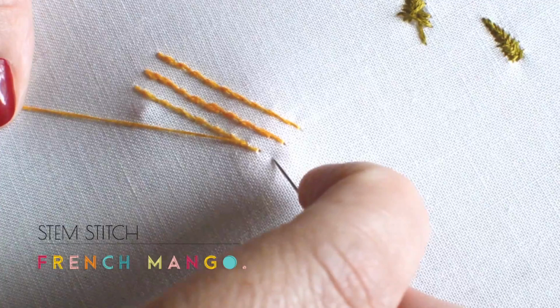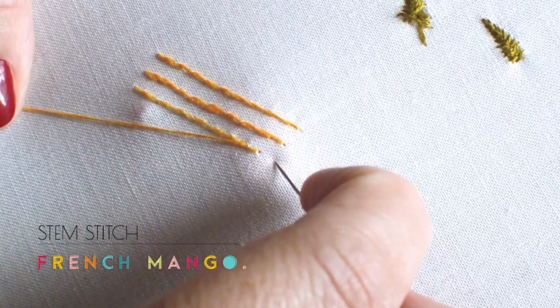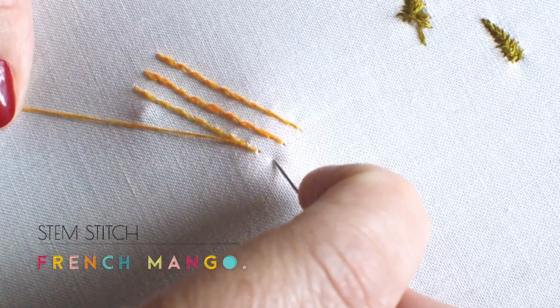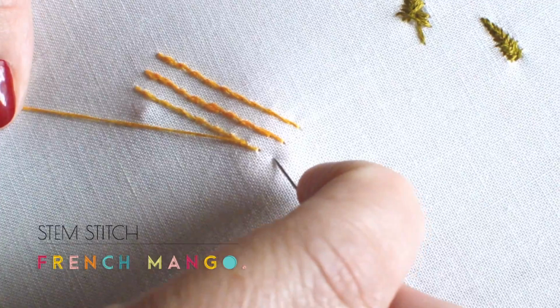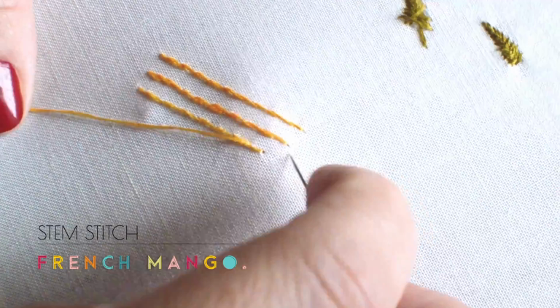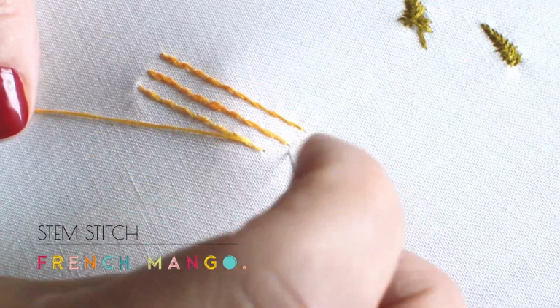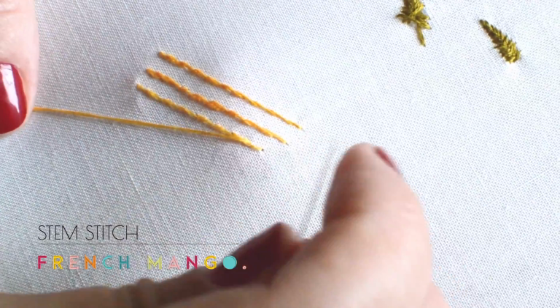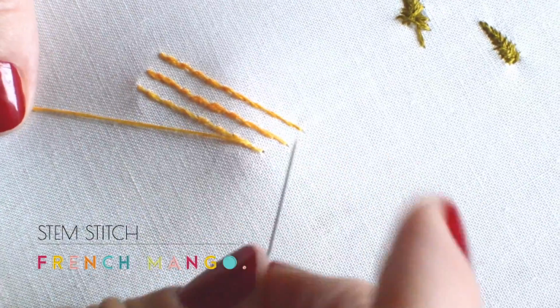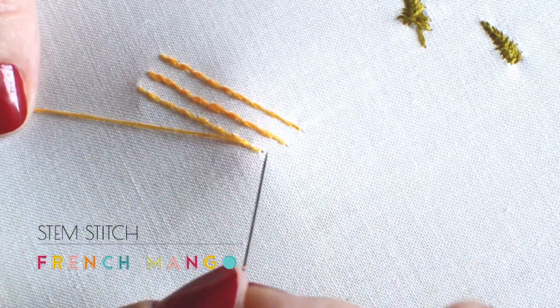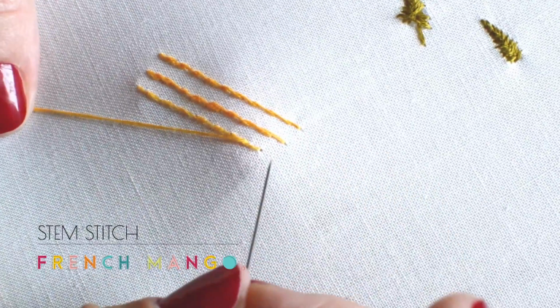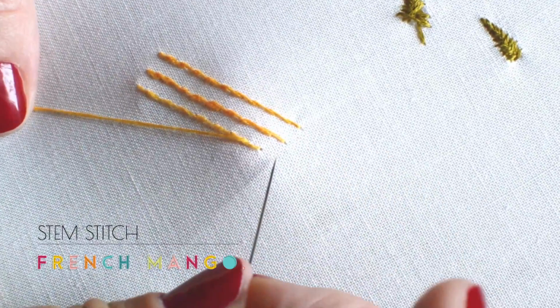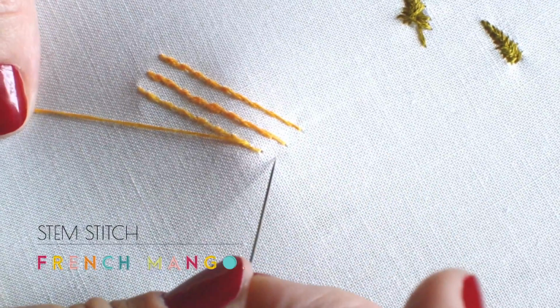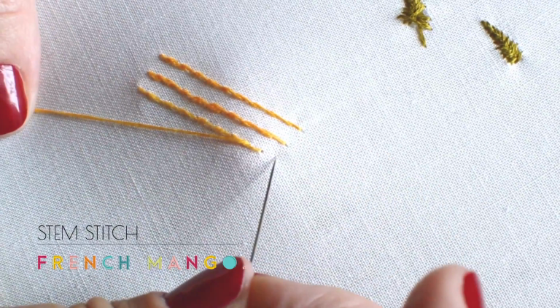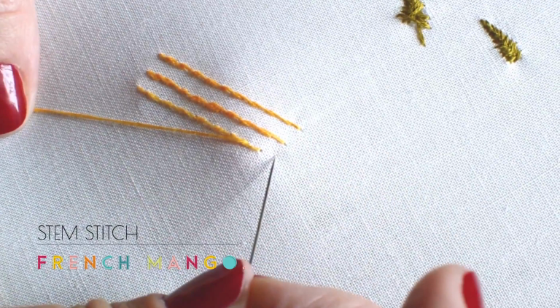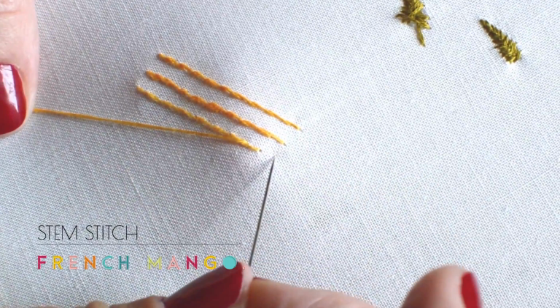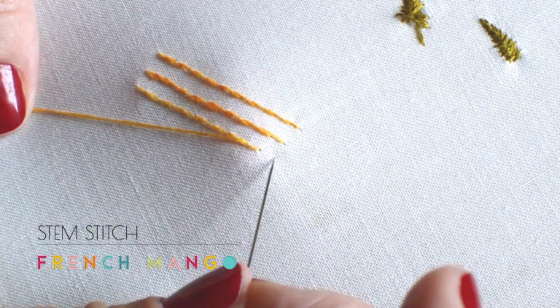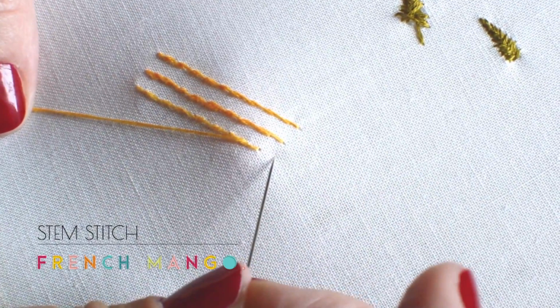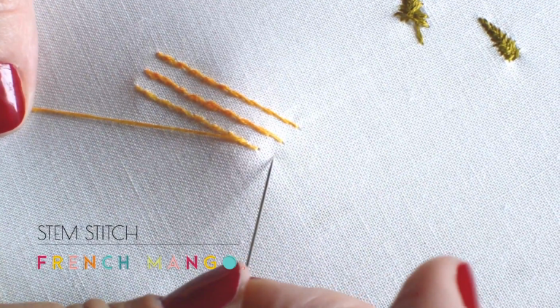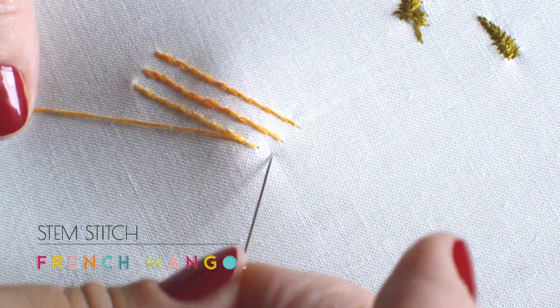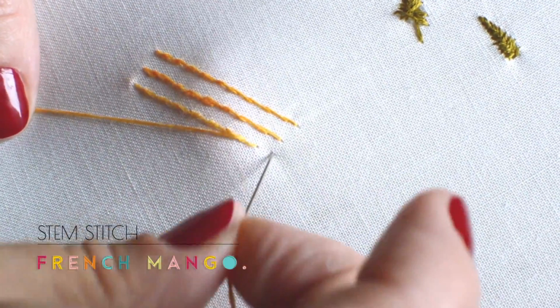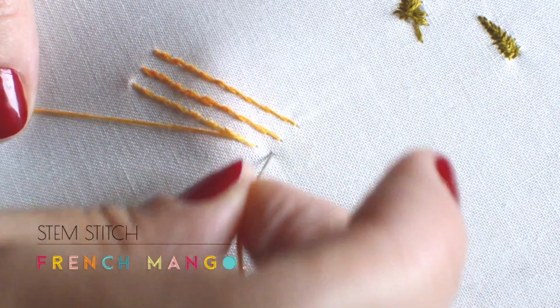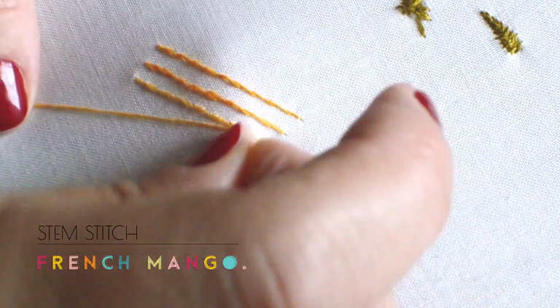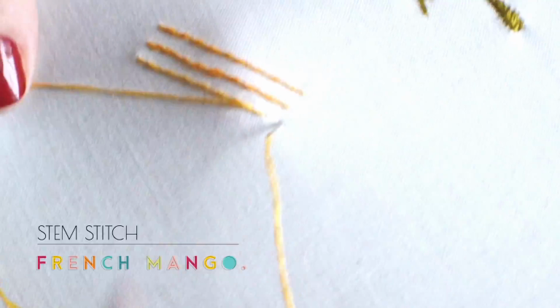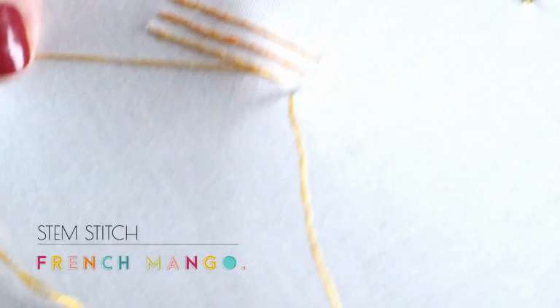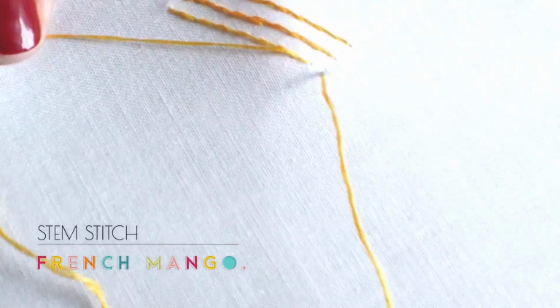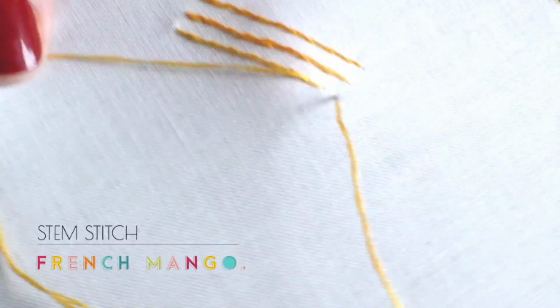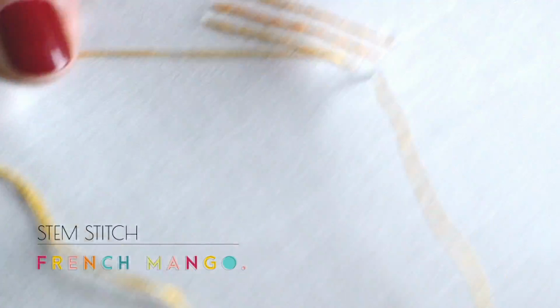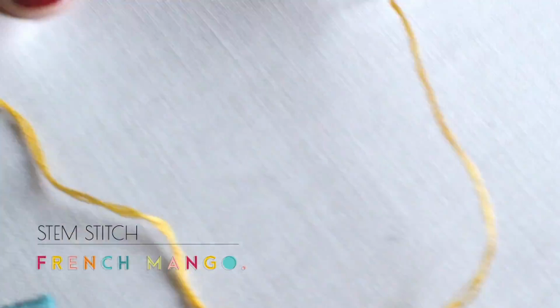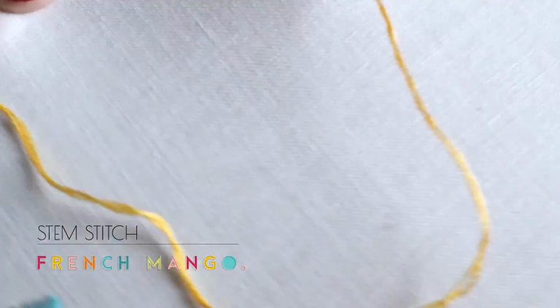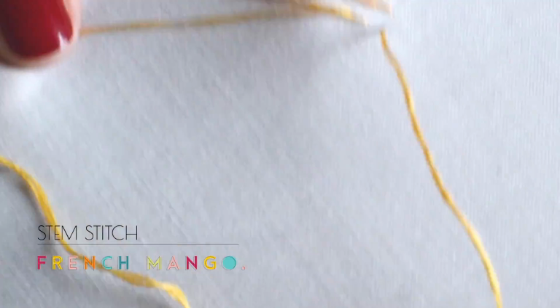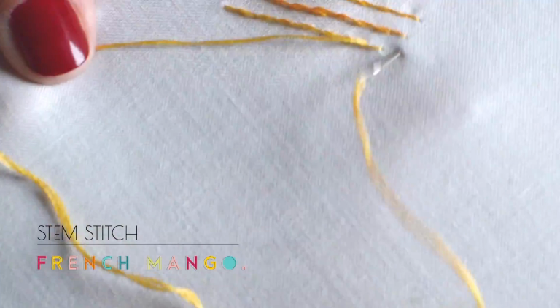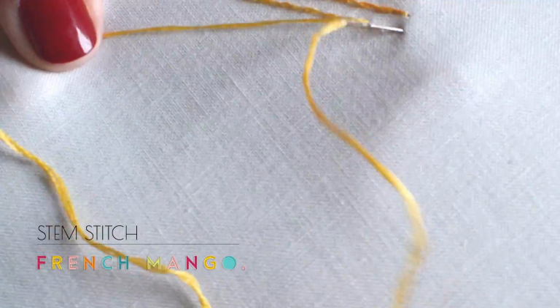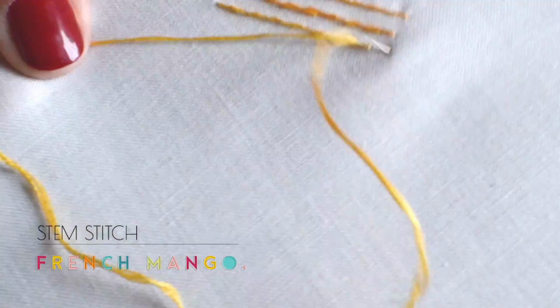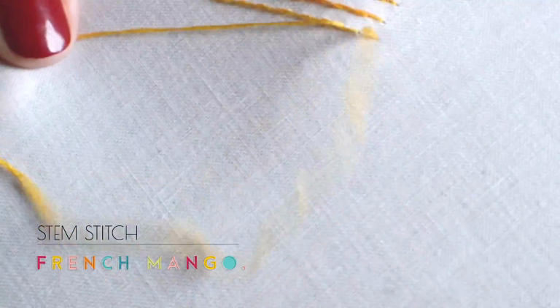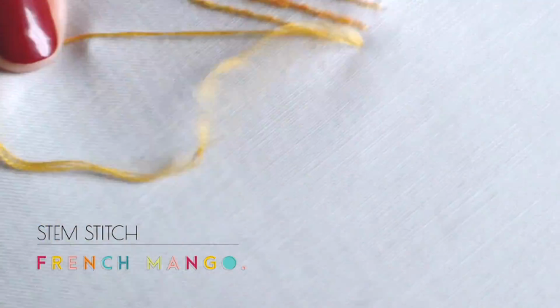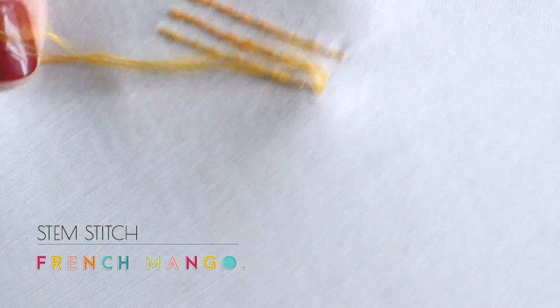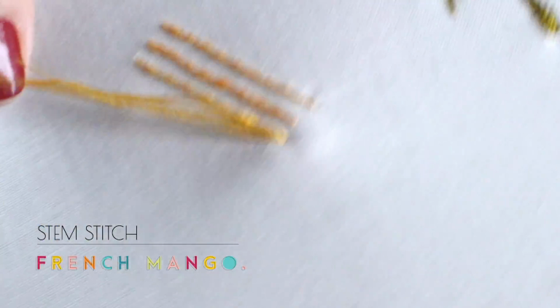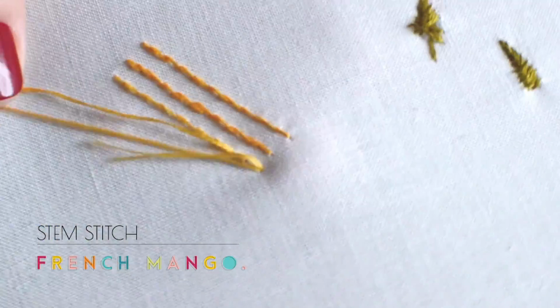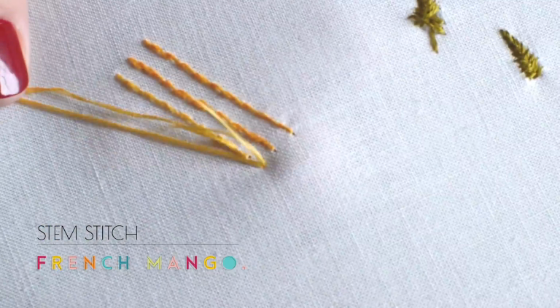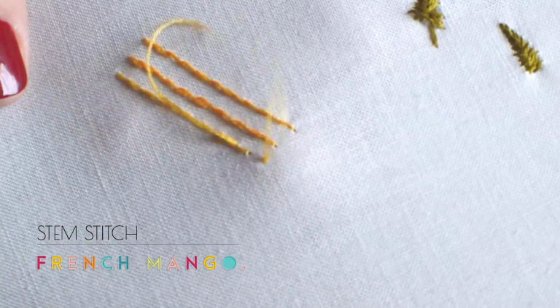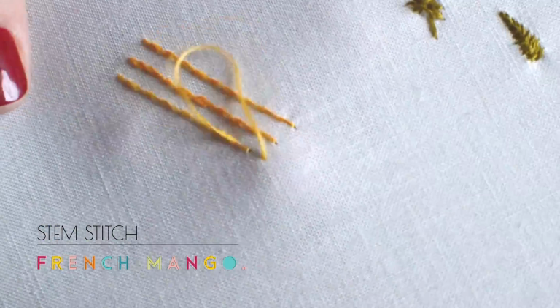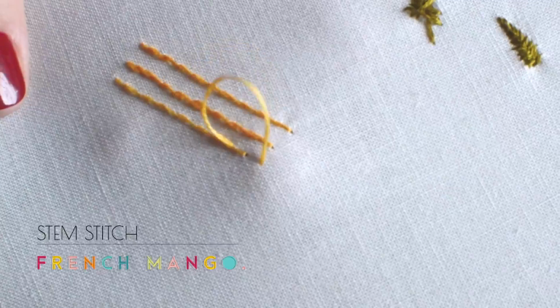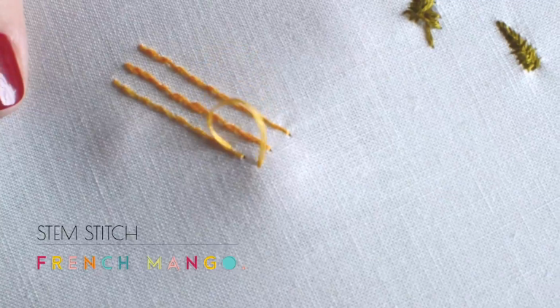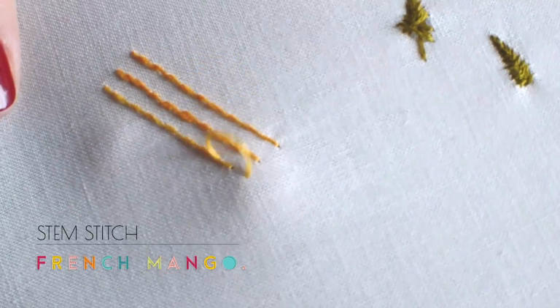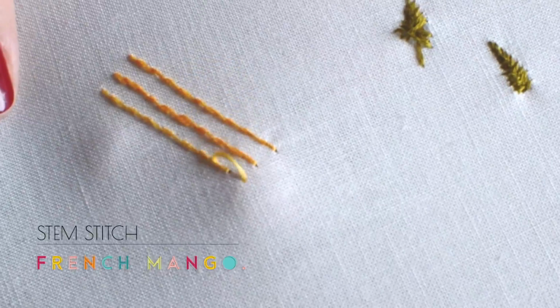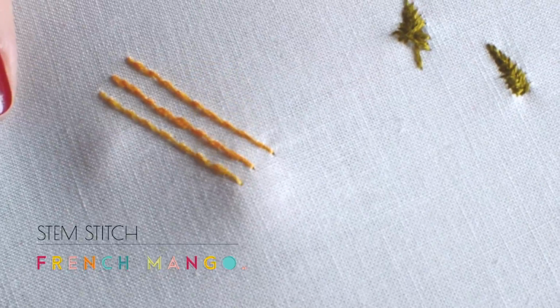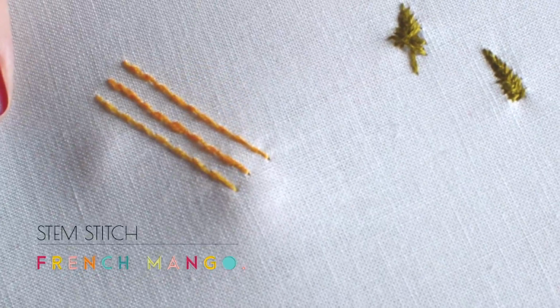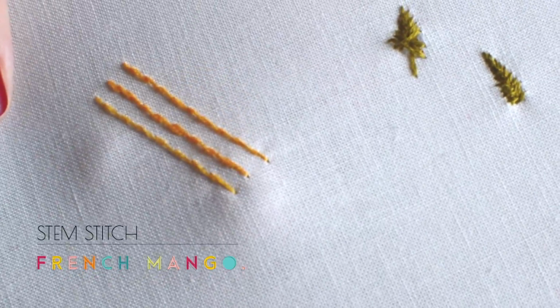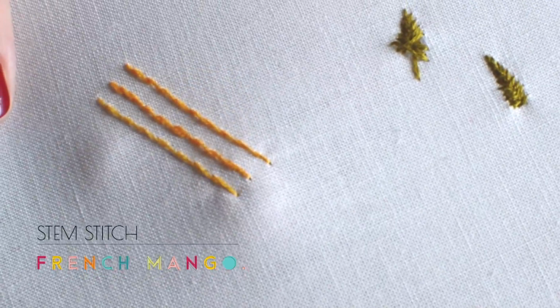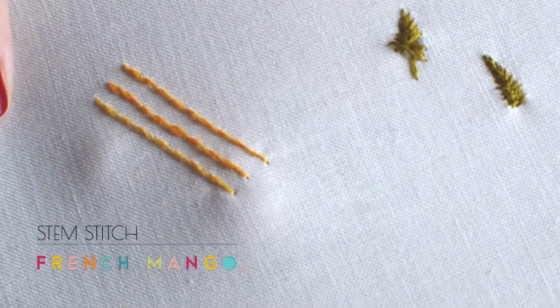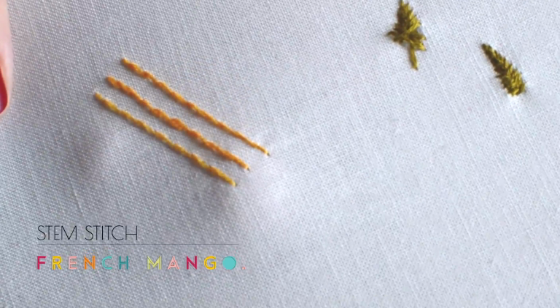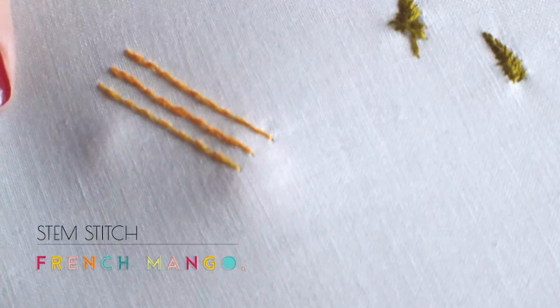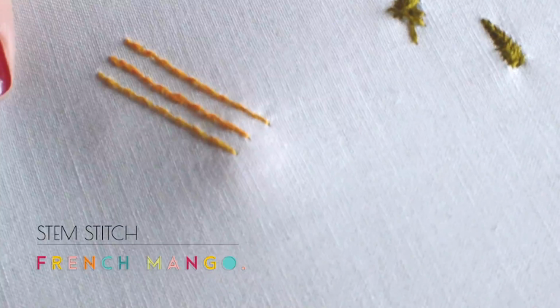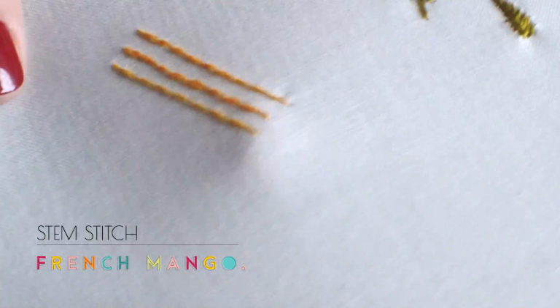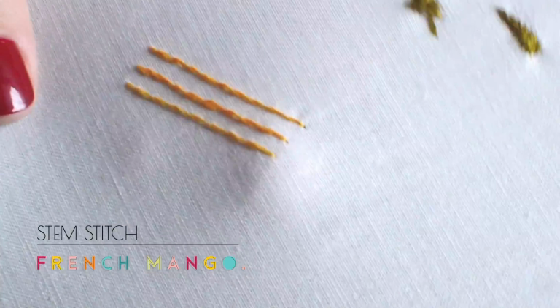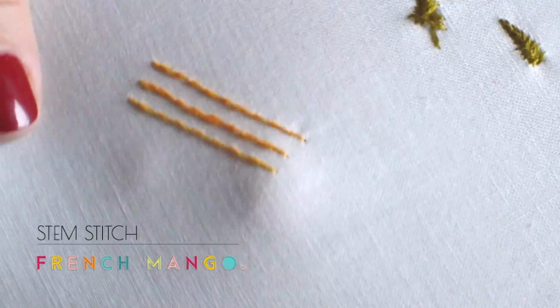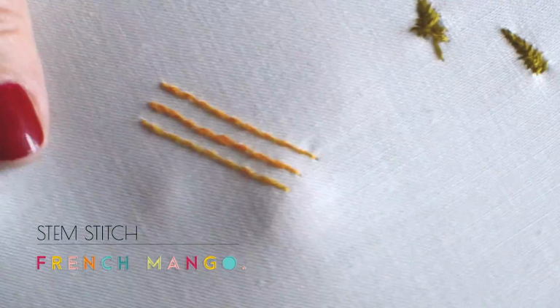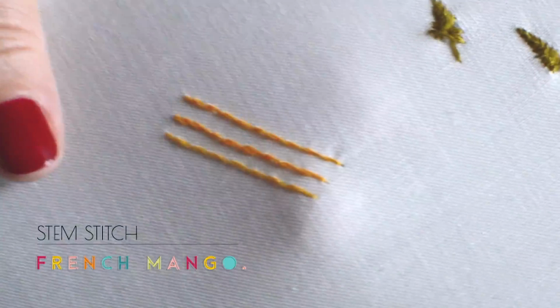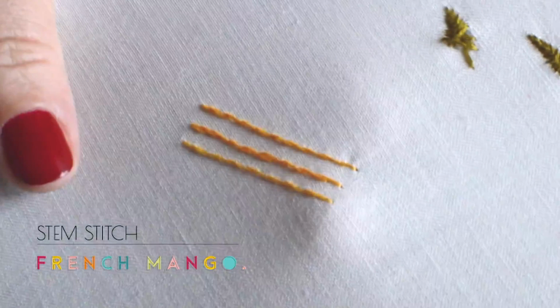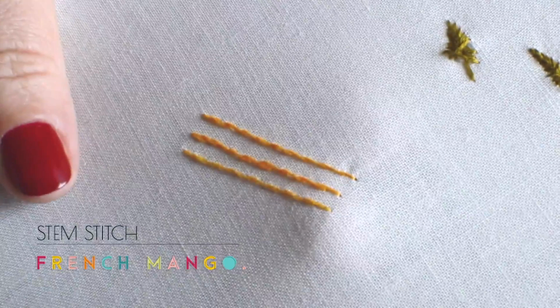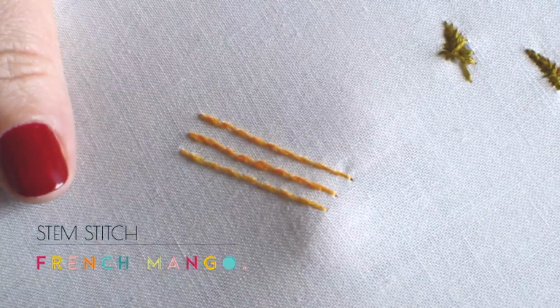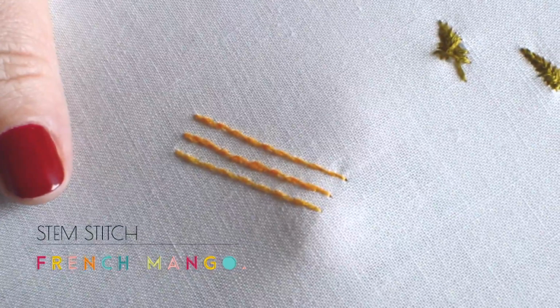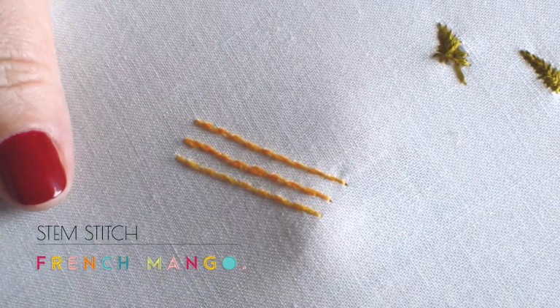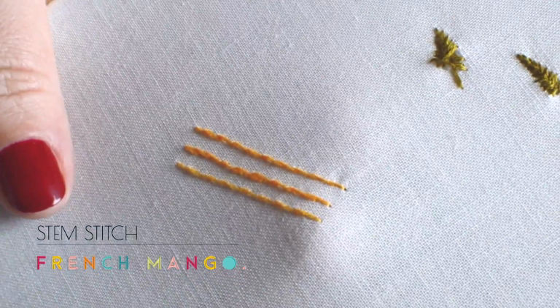And here you go — this is the stem stitch.